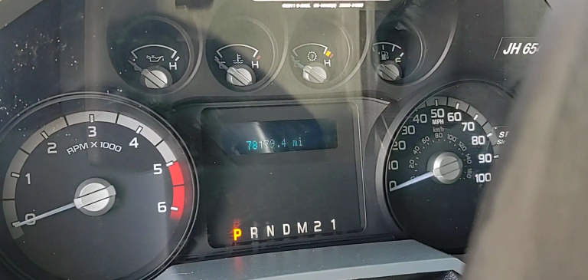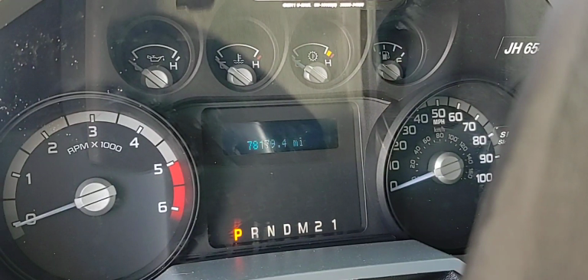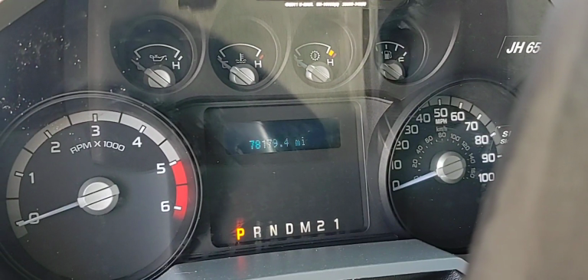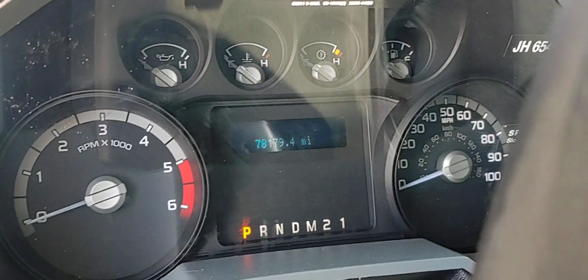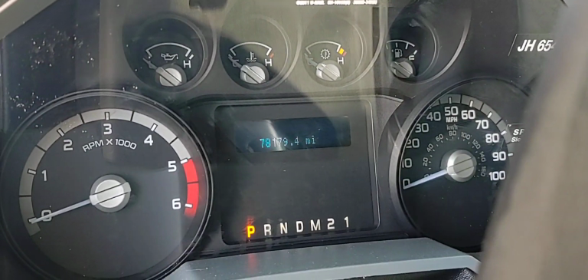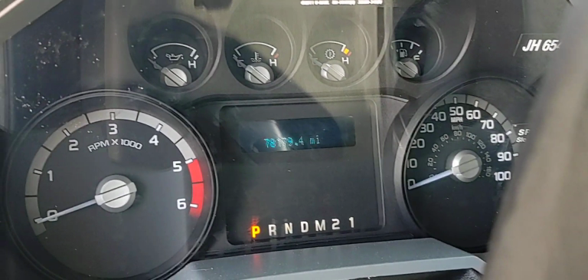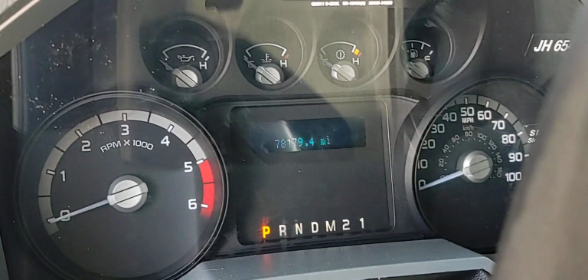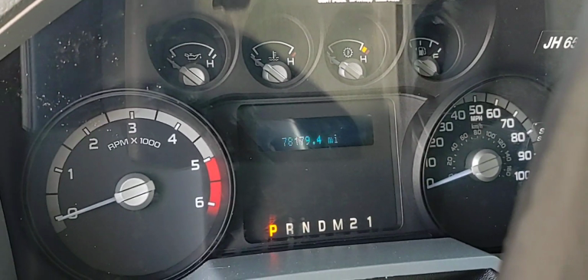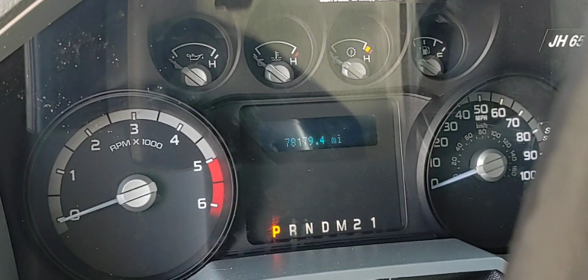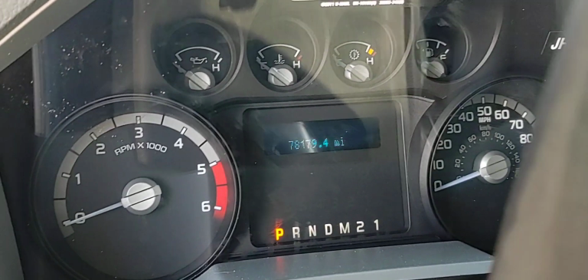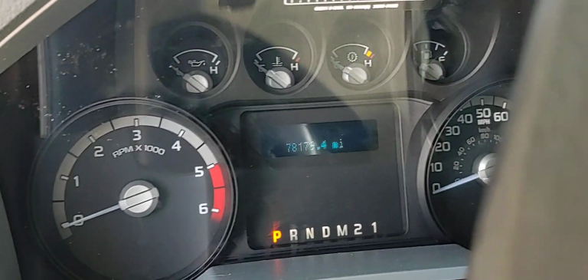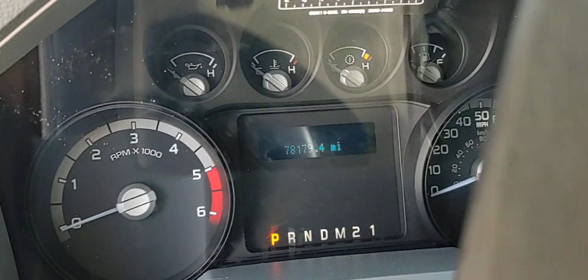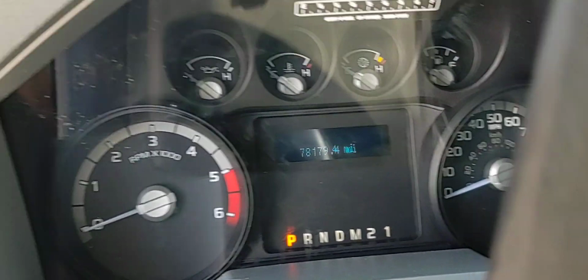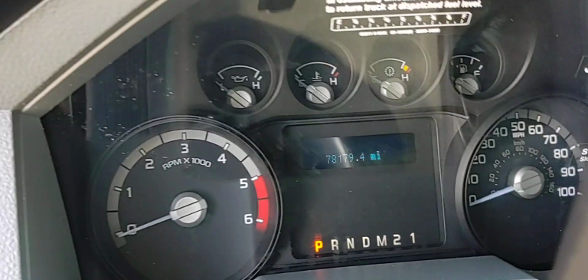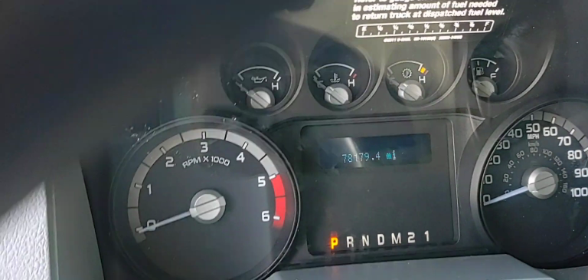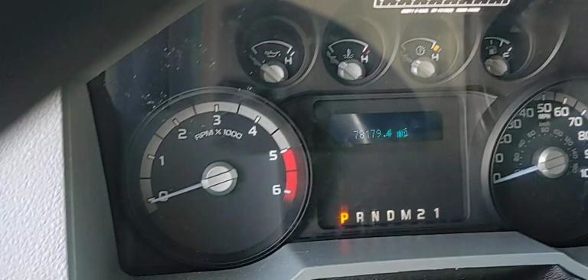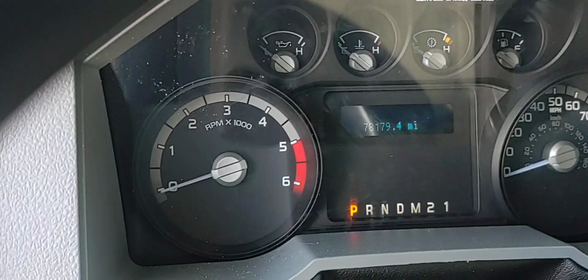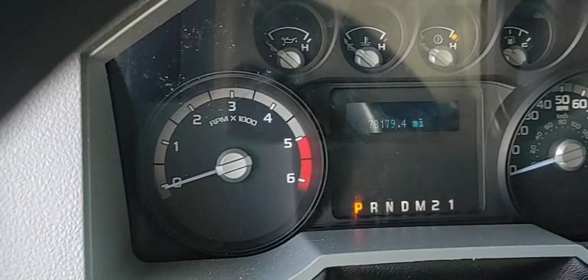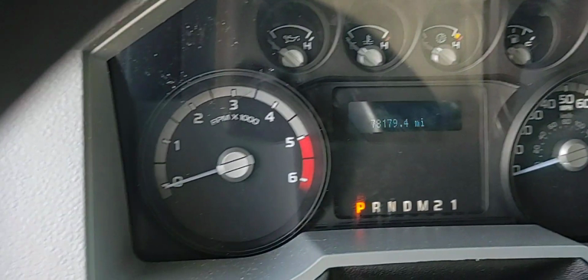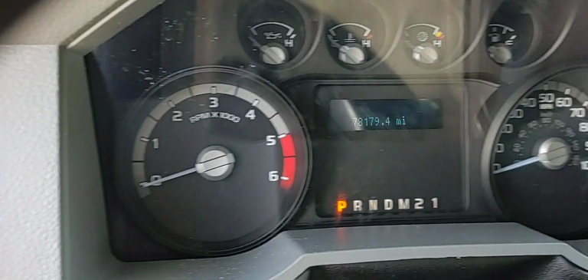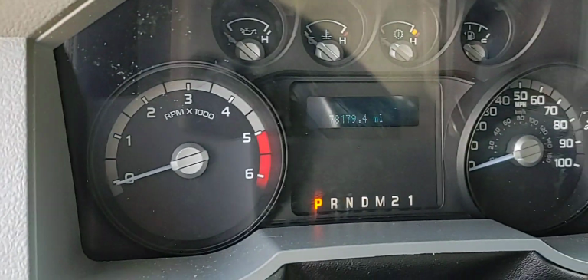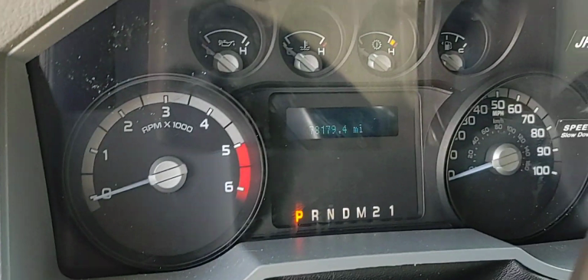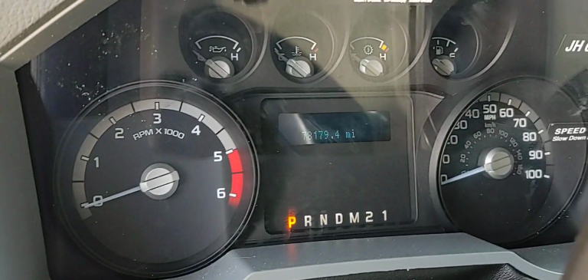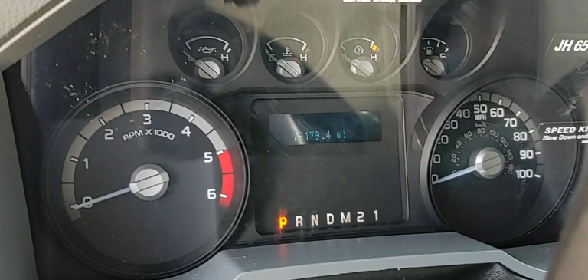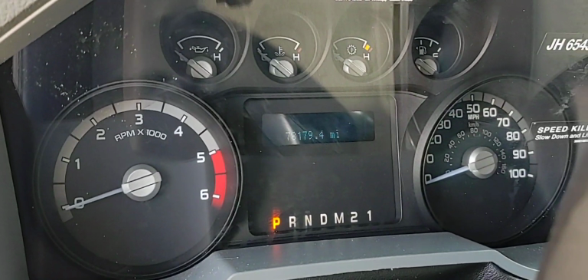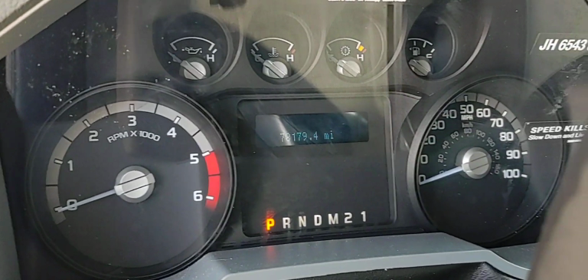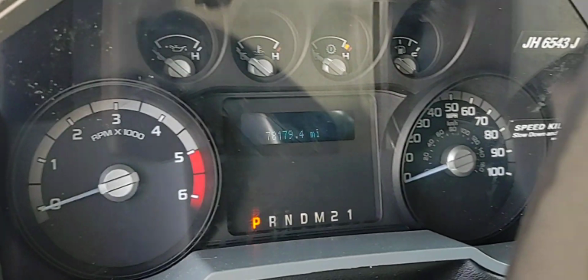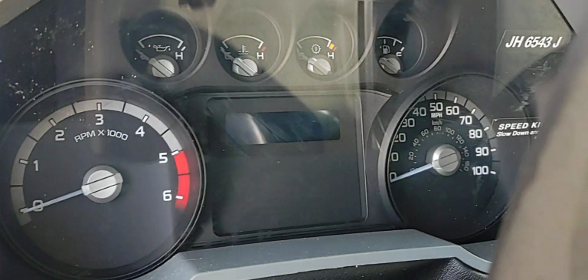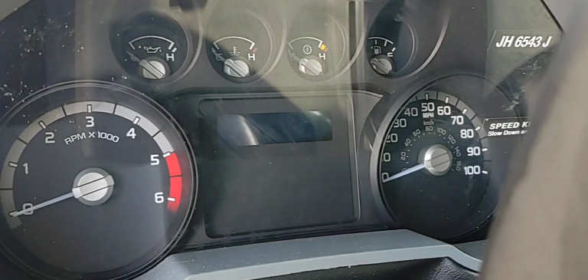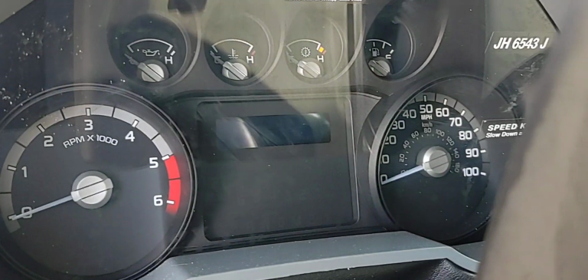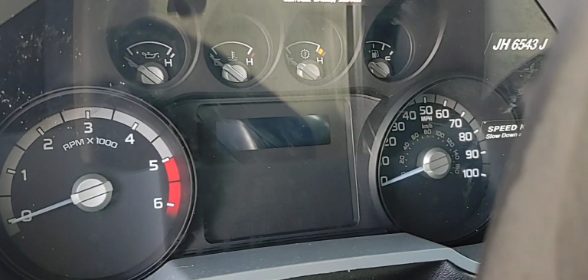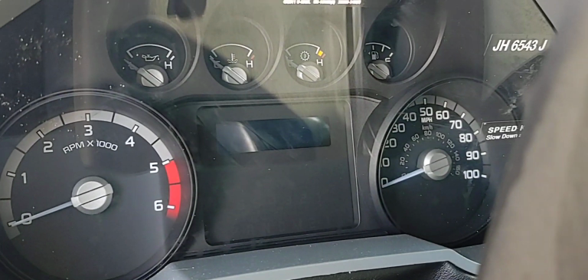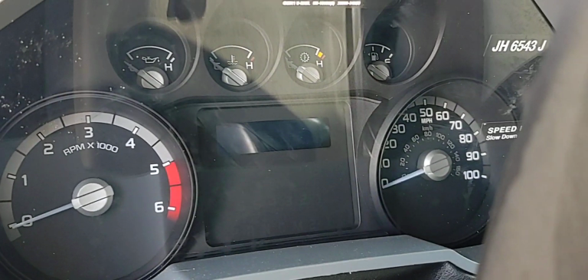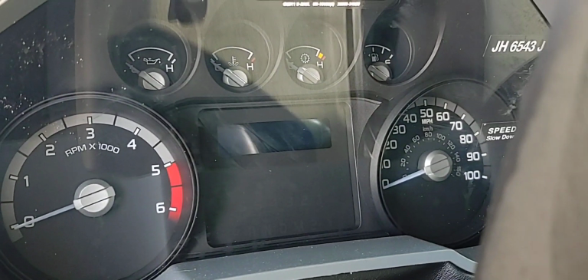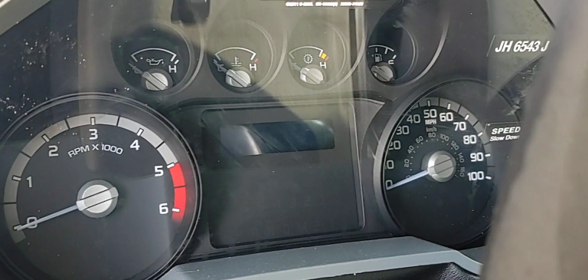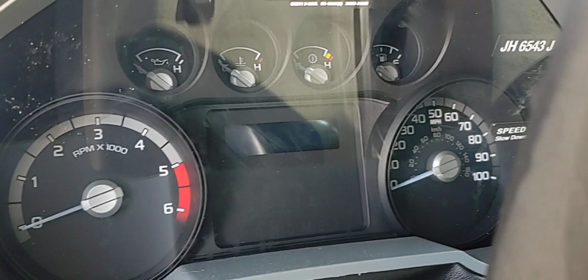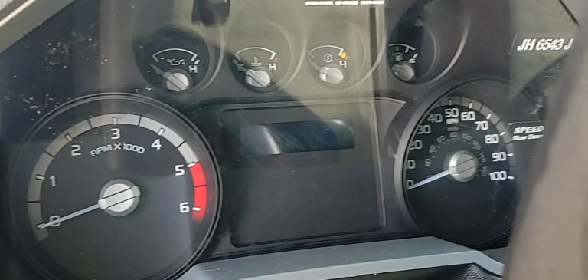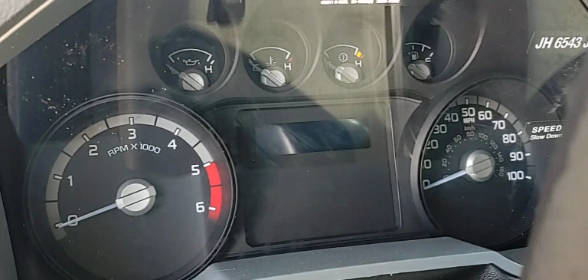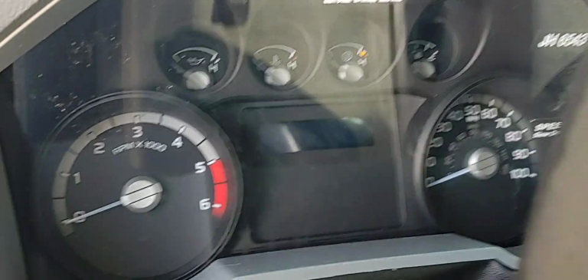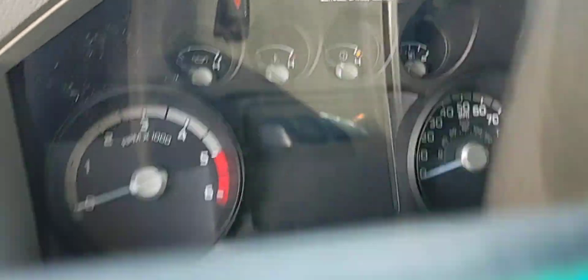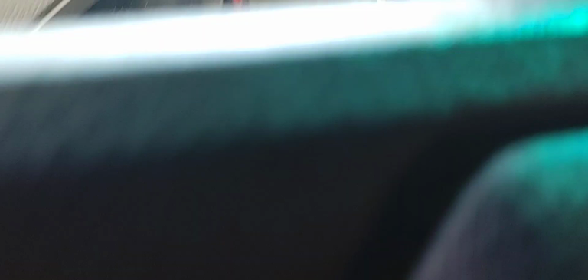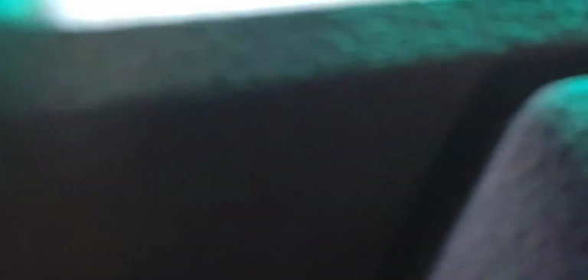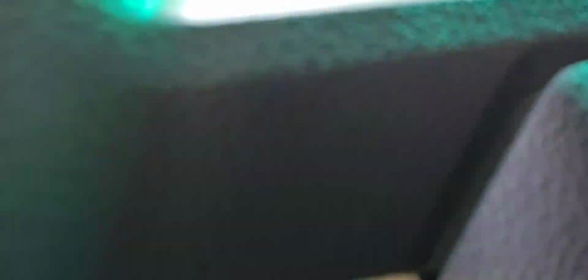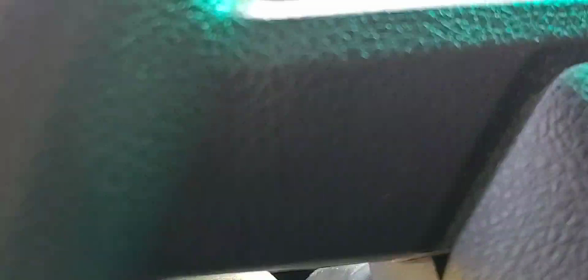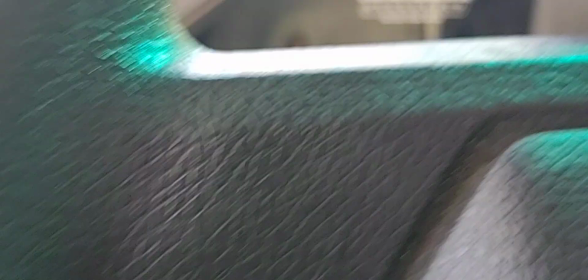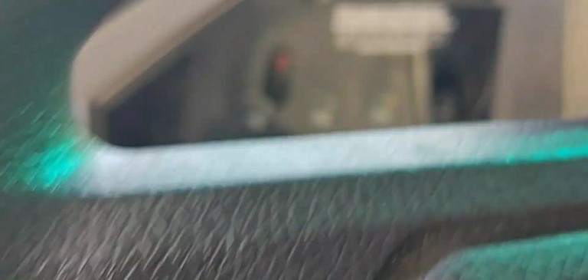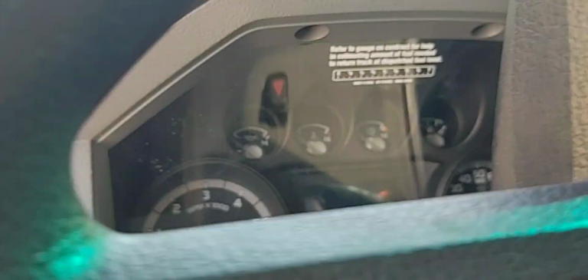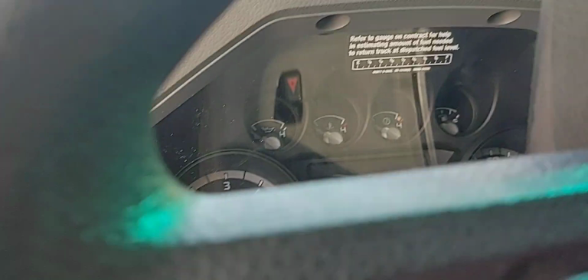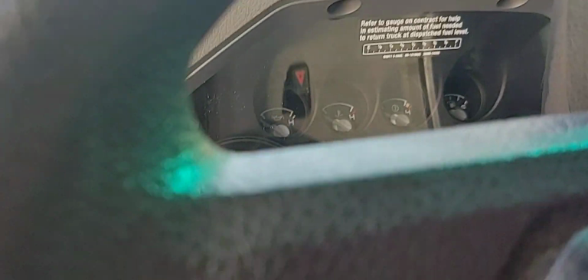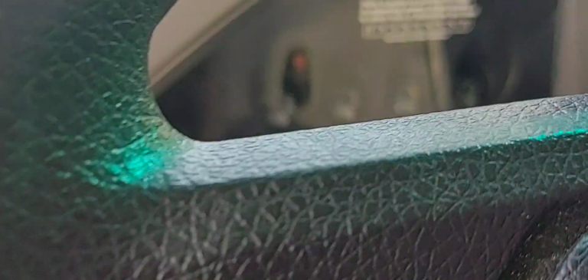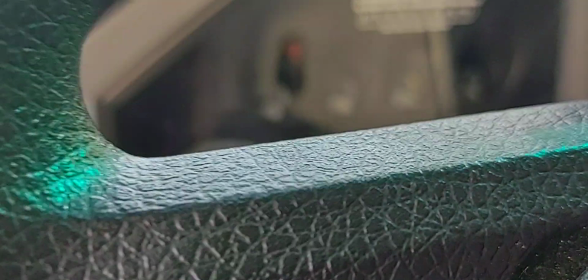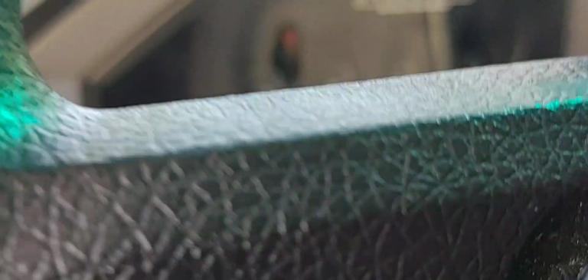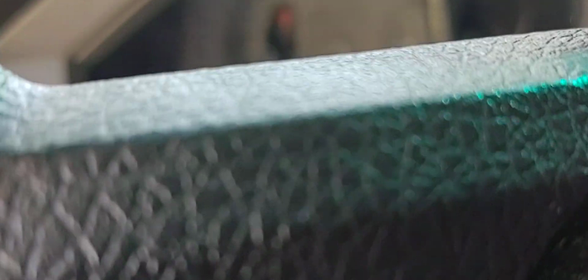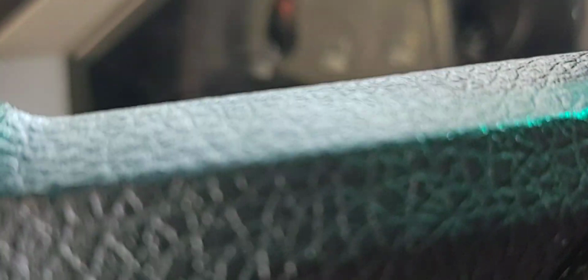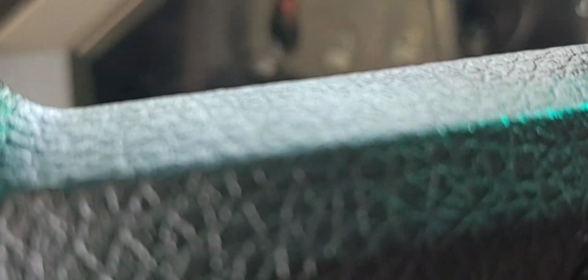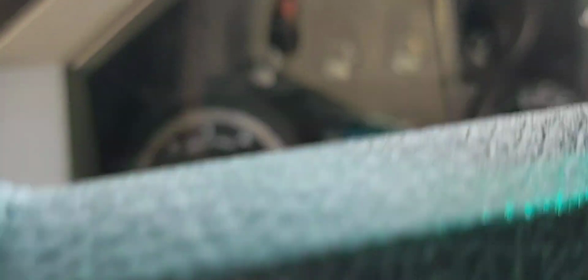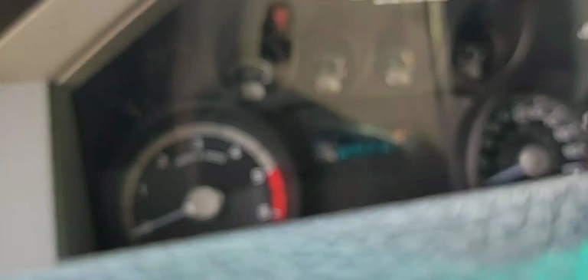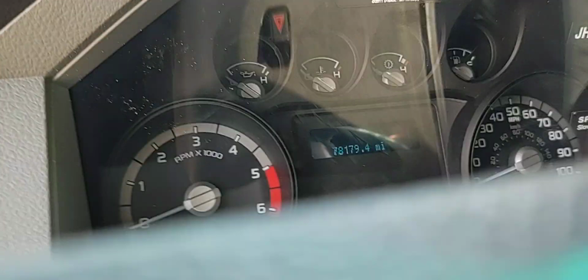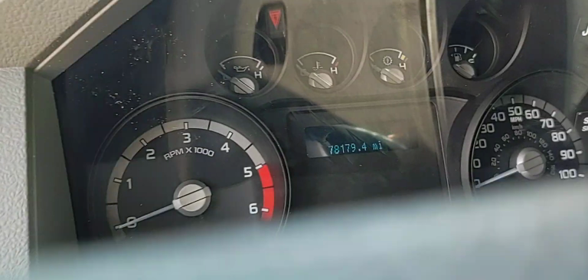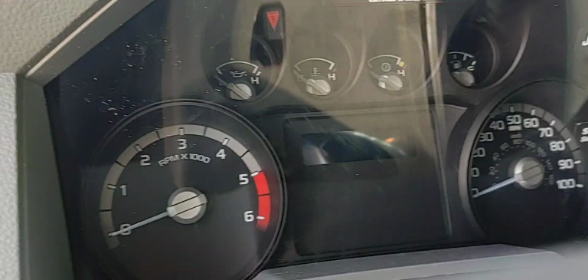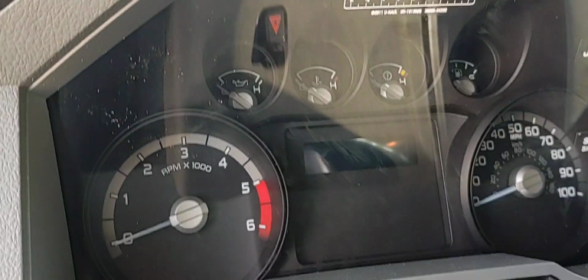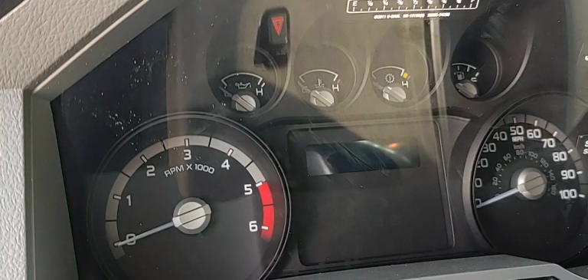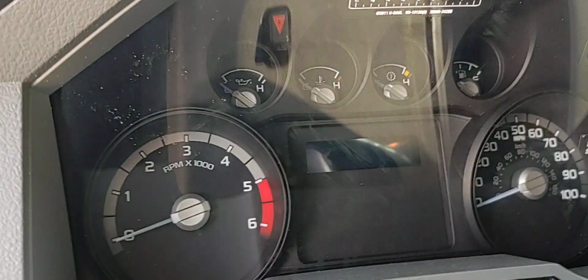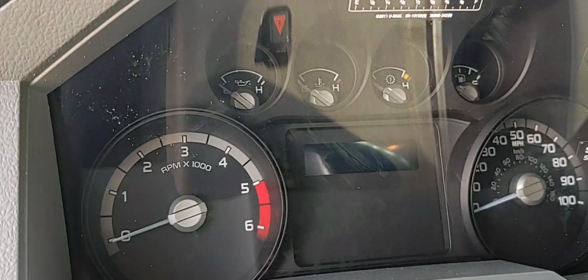Hello and thanks for watching. I just wanted to show this bit of the truck here.